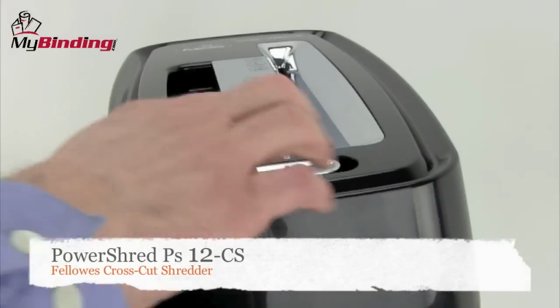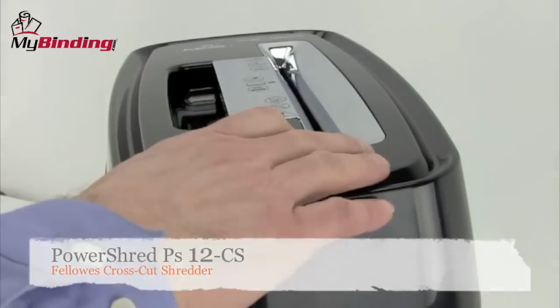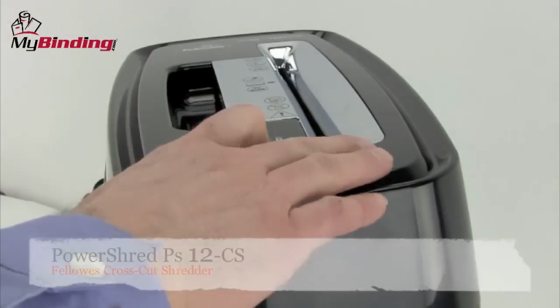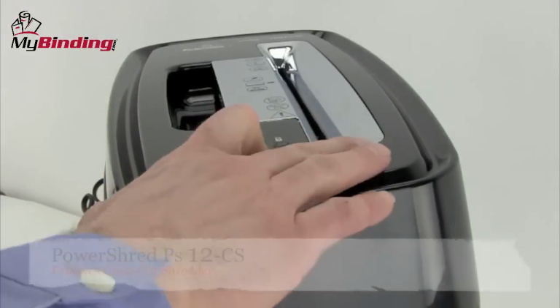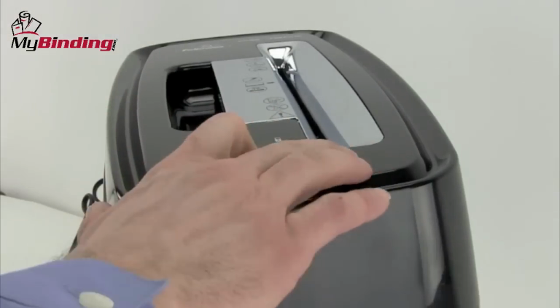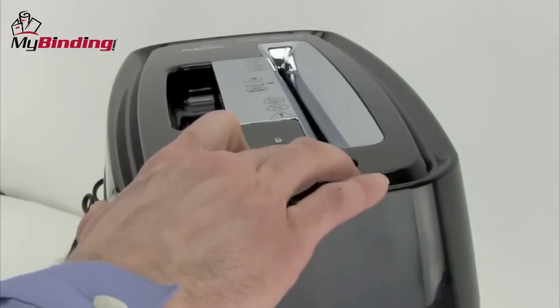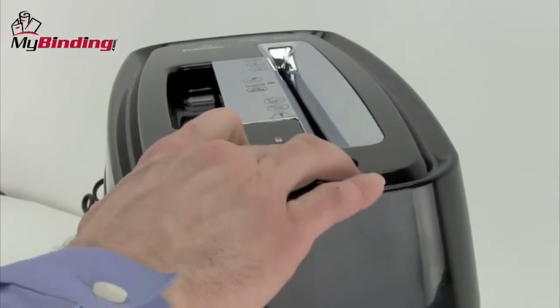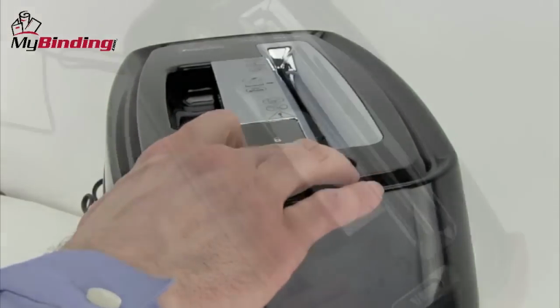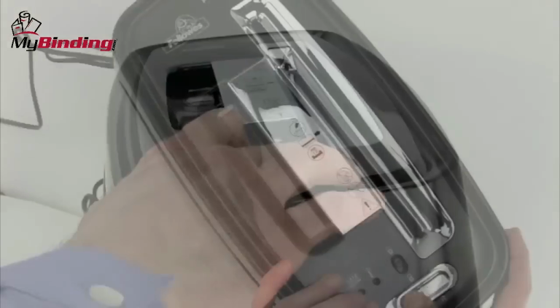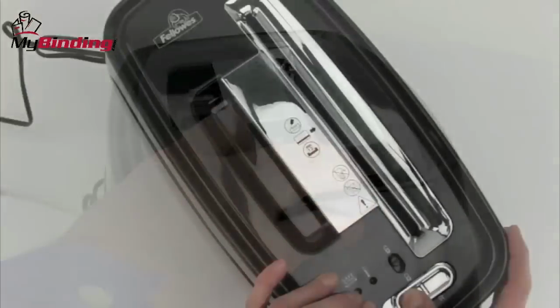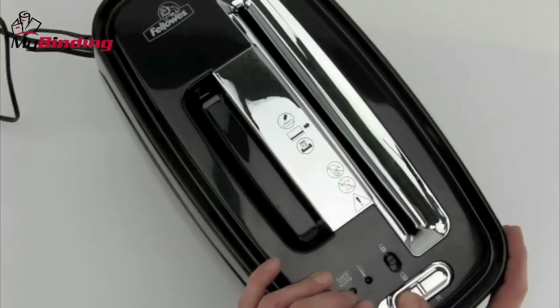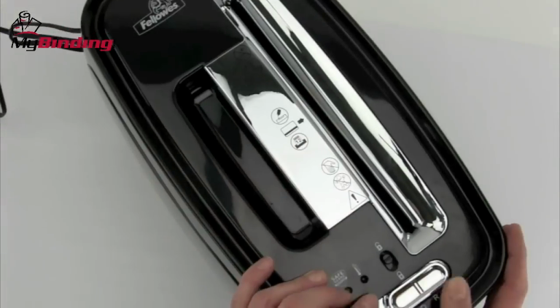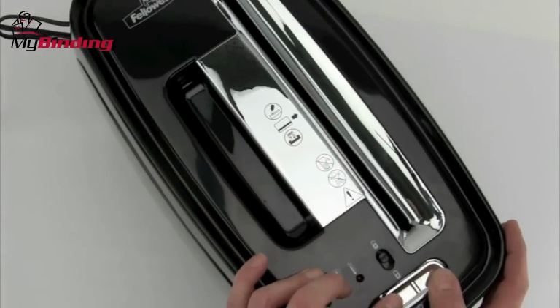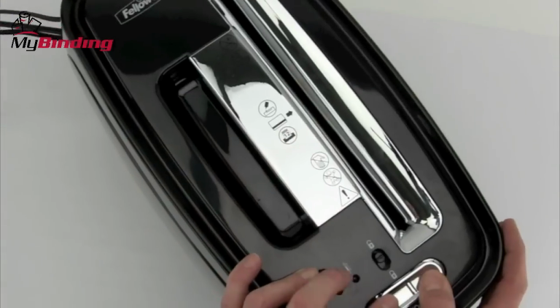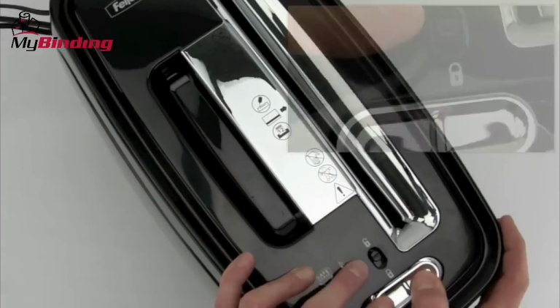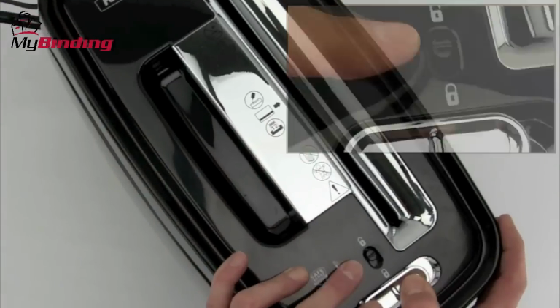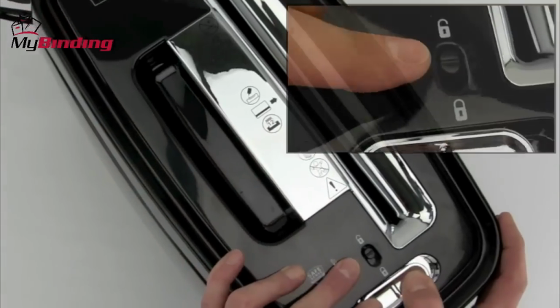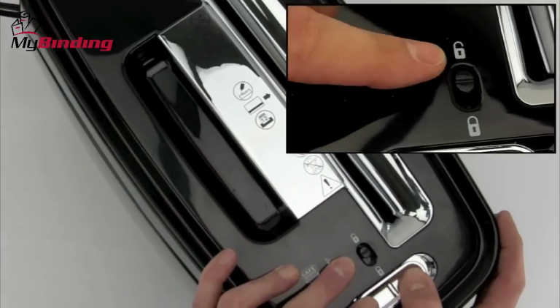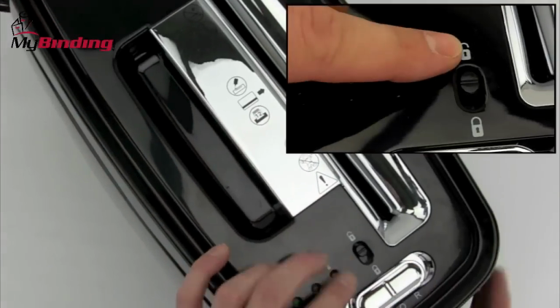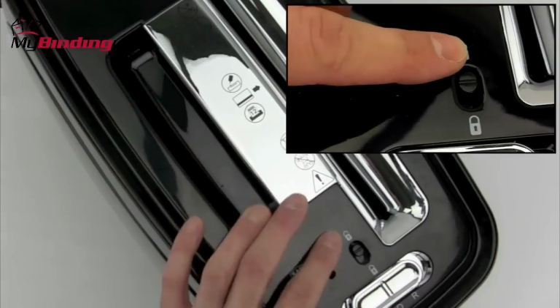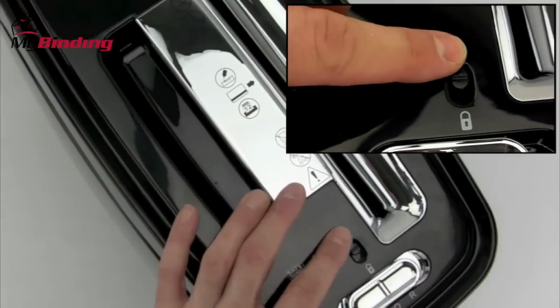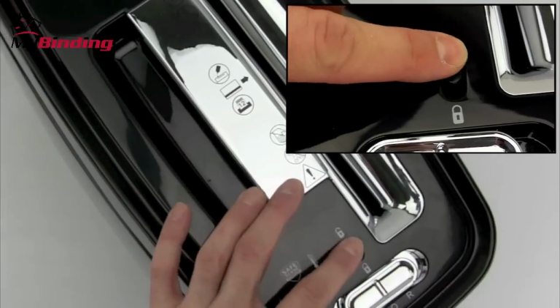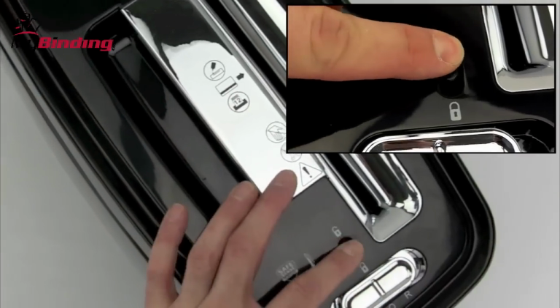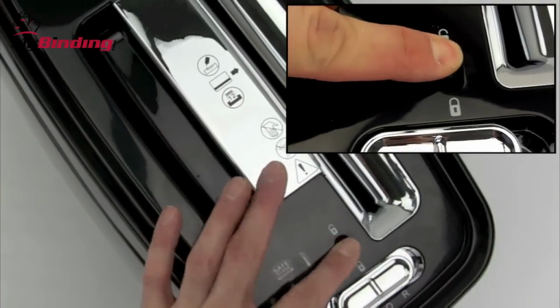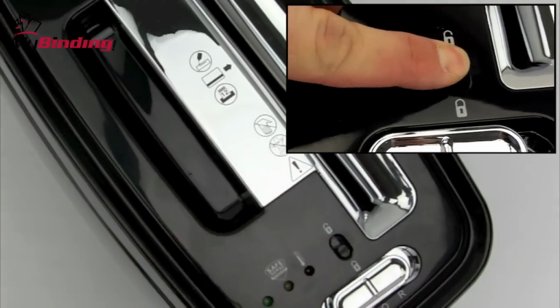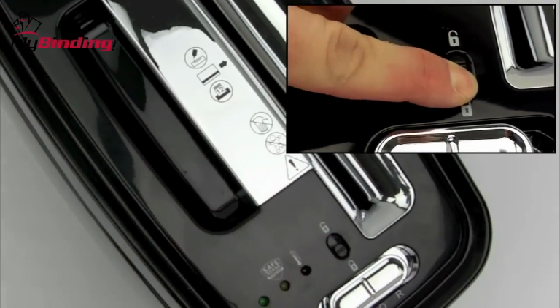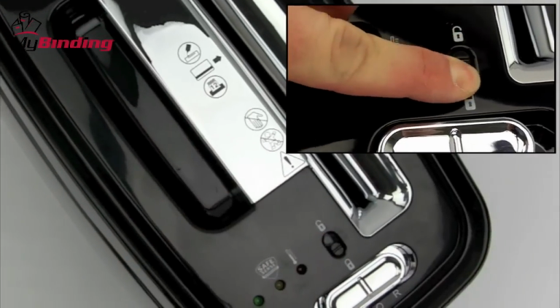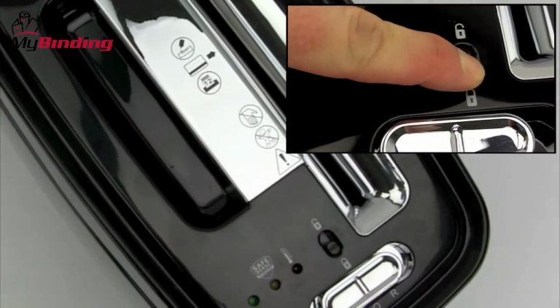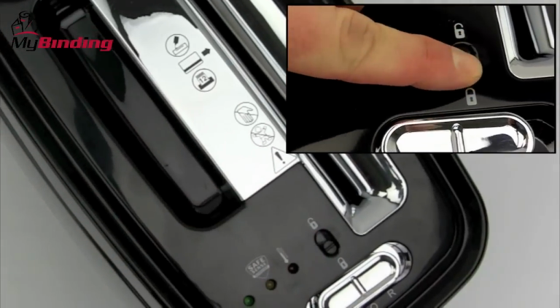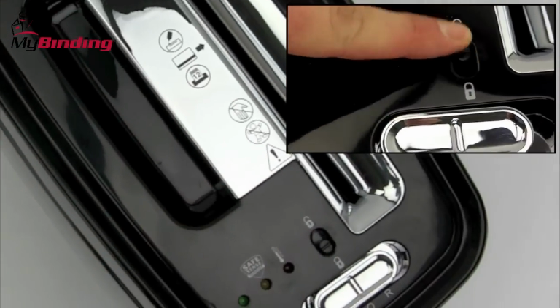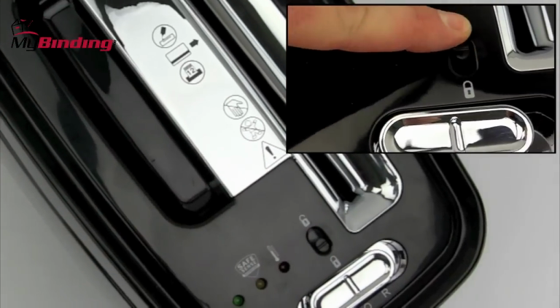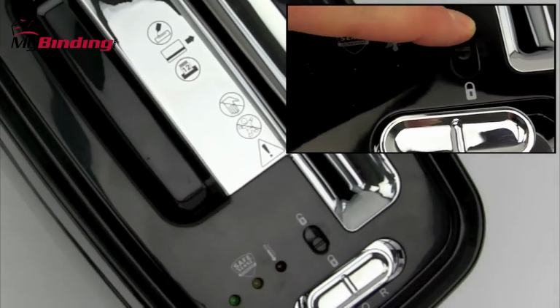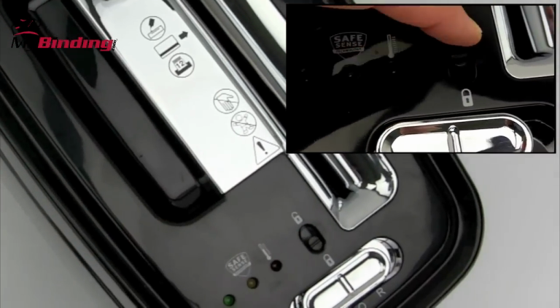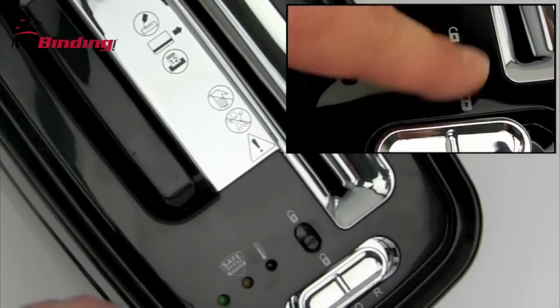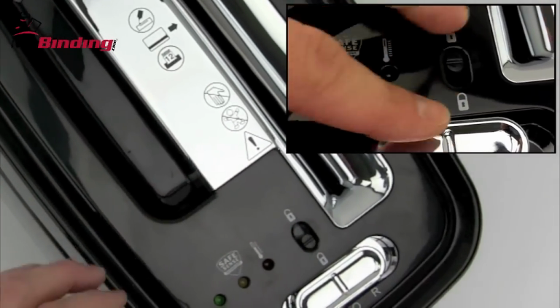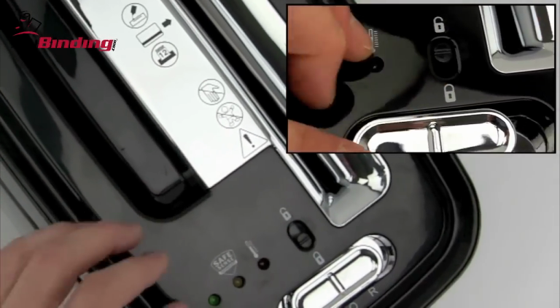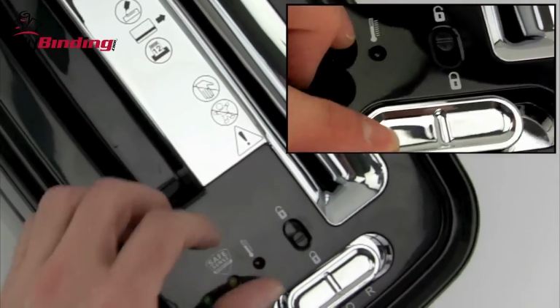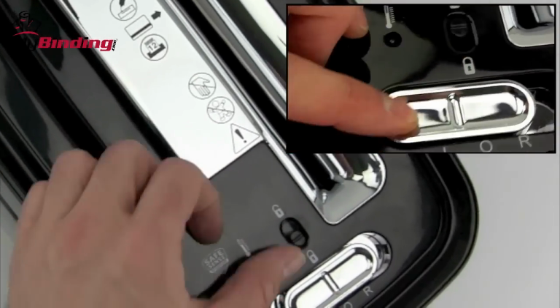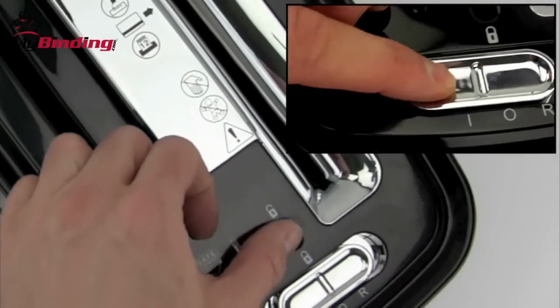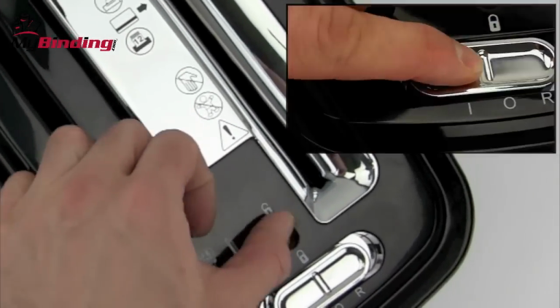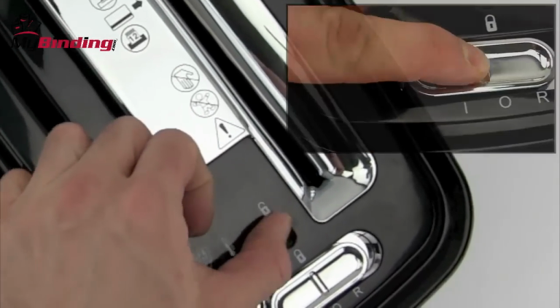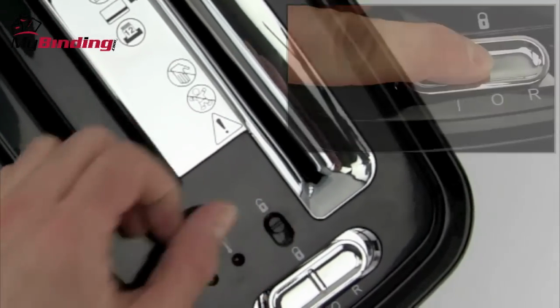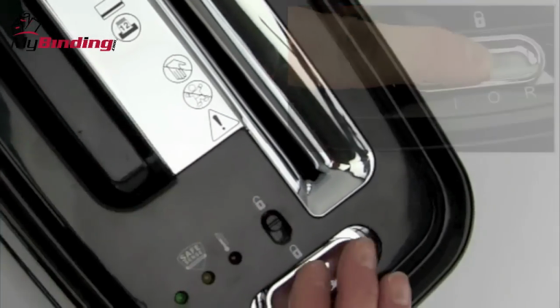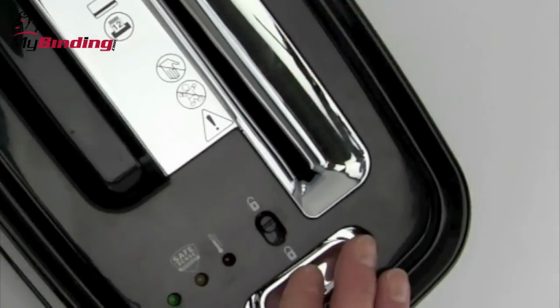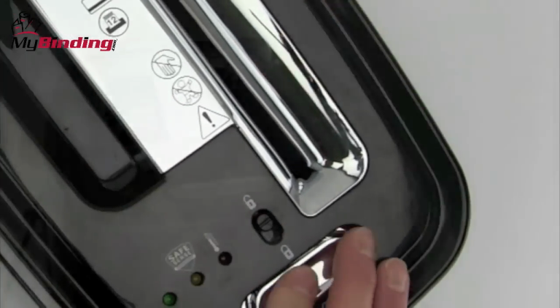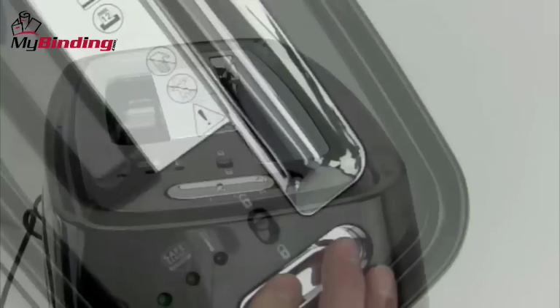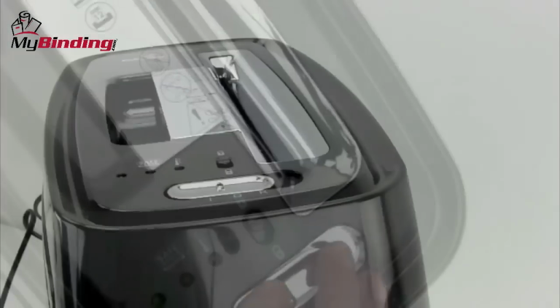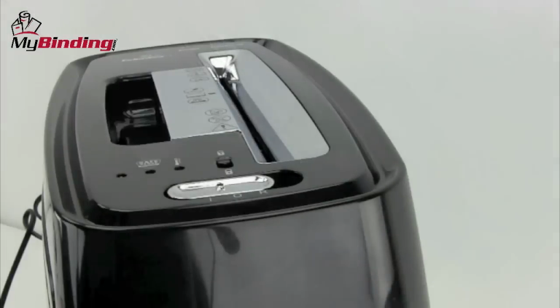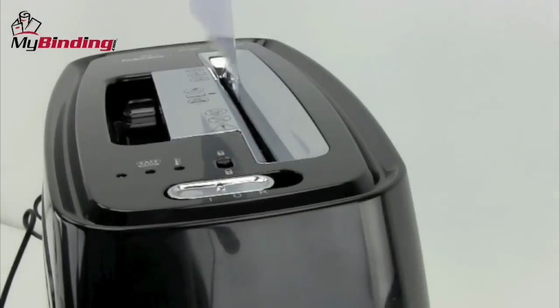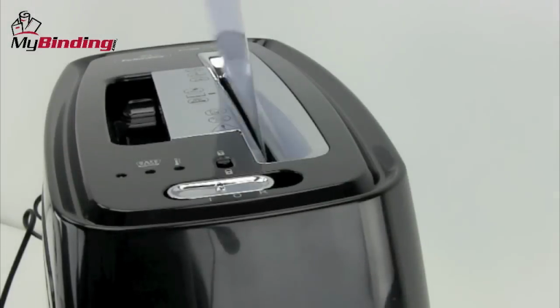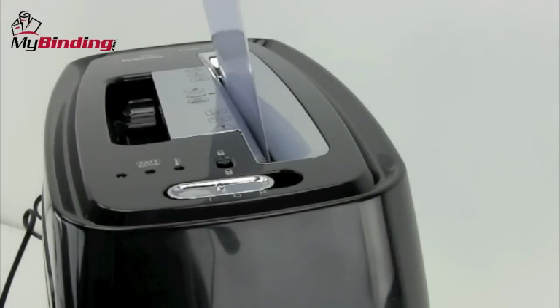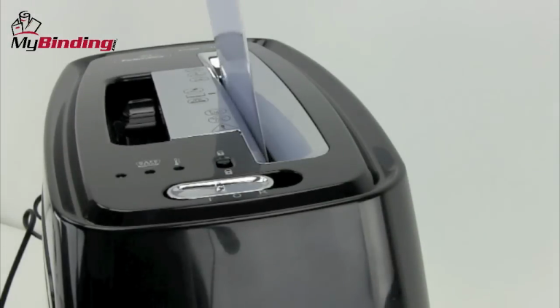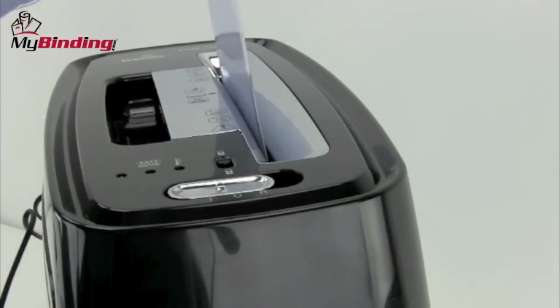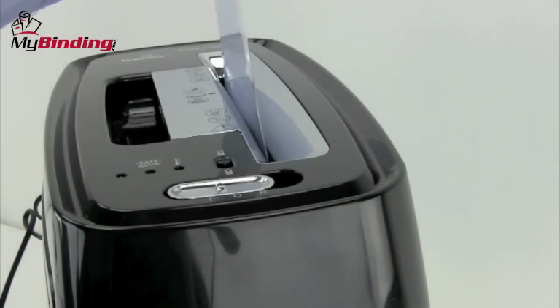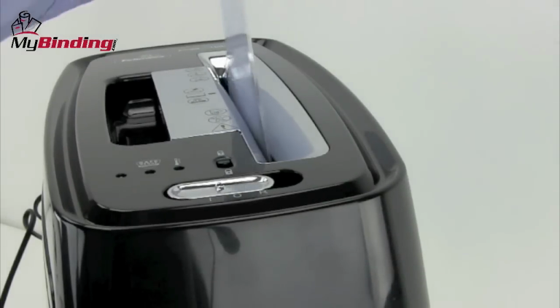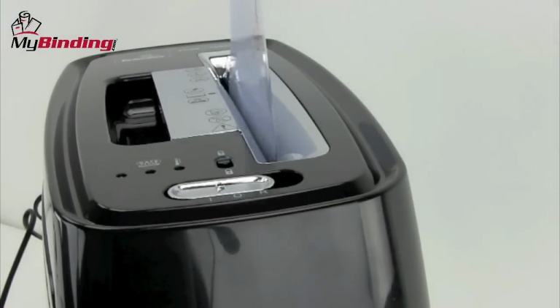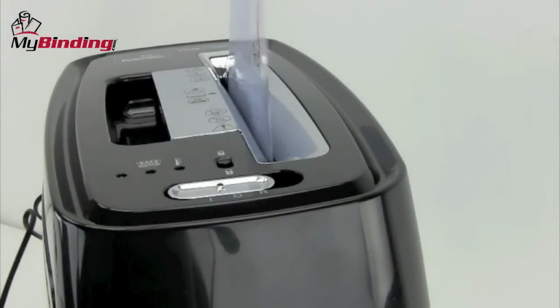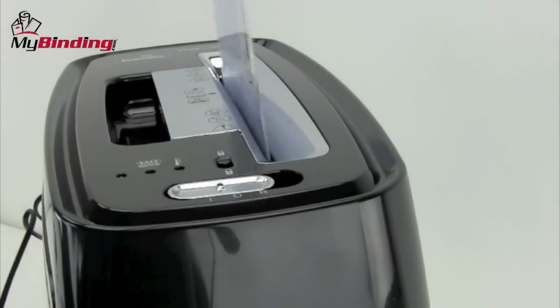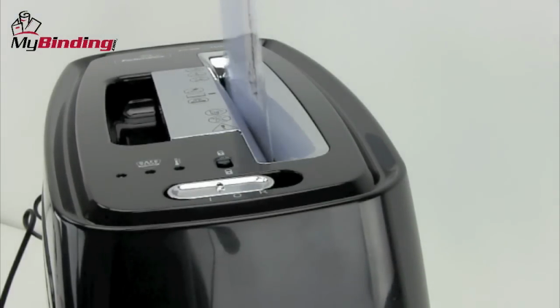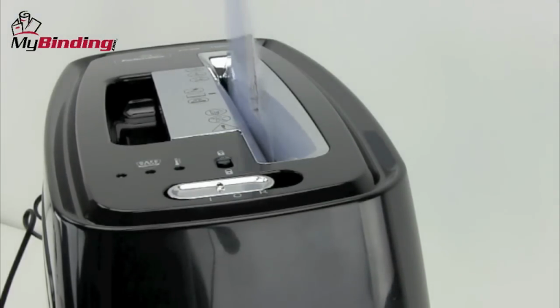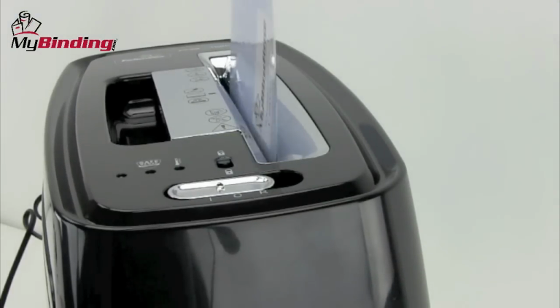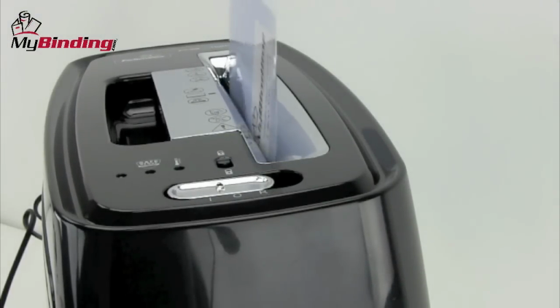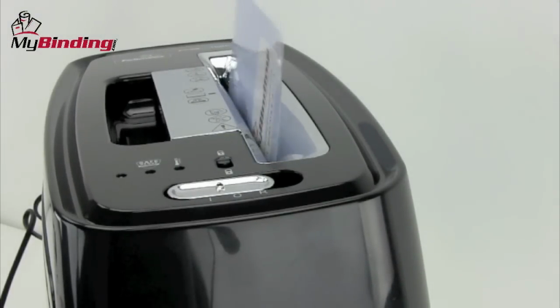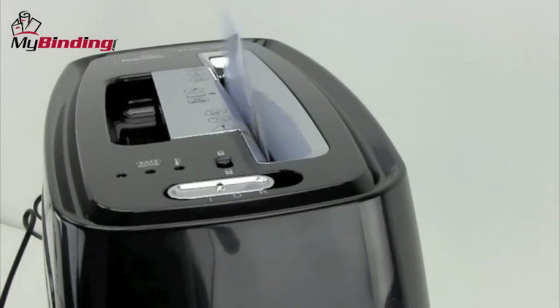Turn the unit on with the power switch in the back, and the on/off switch and forward and reverse is here on the top. For safety, be sure to use the lock and unlock for the toggle switch.